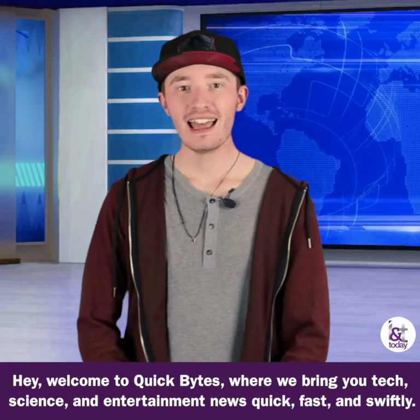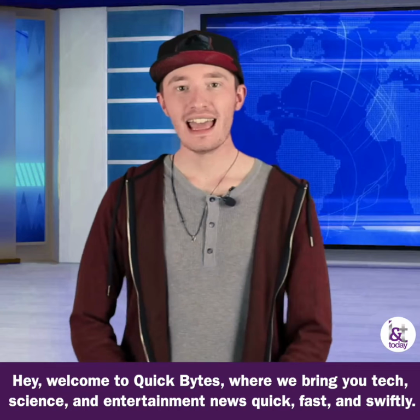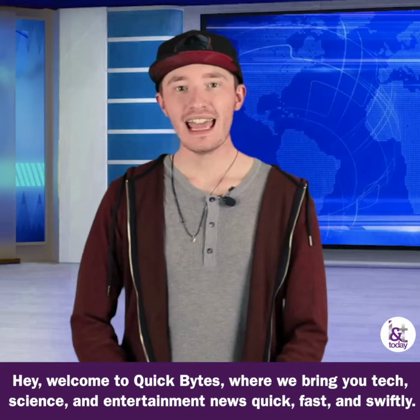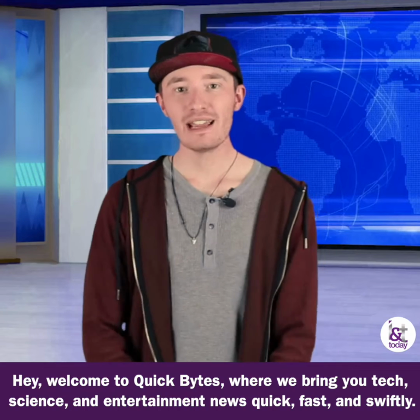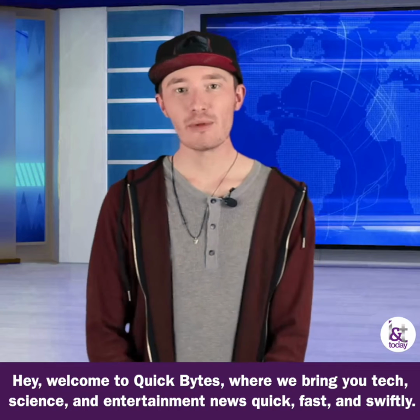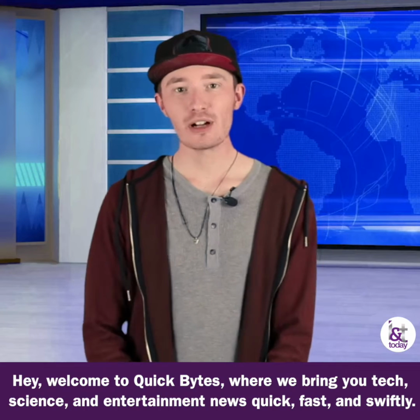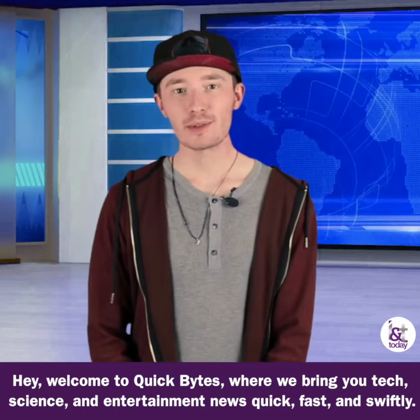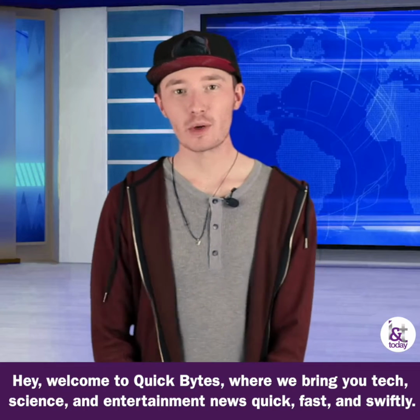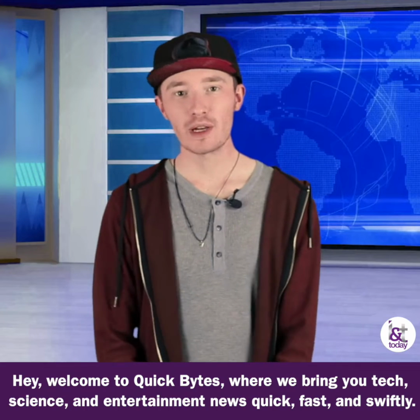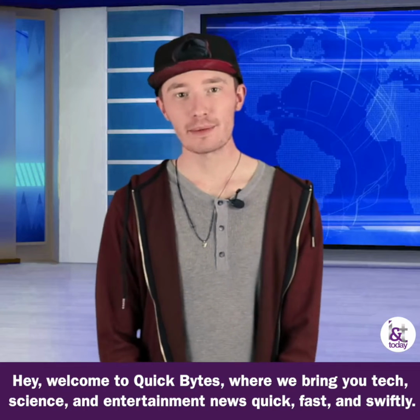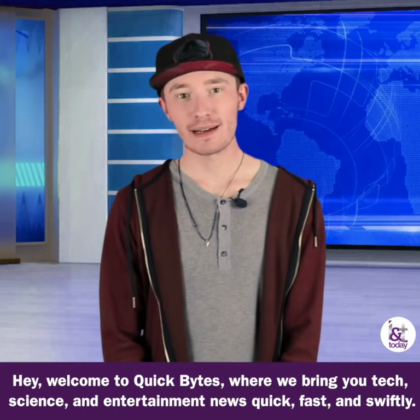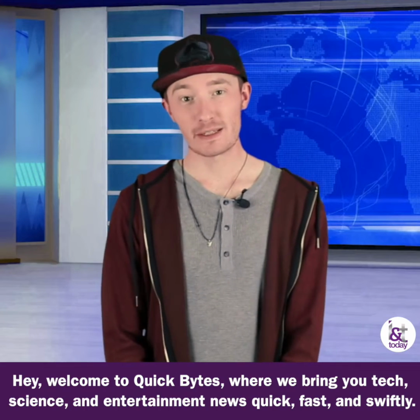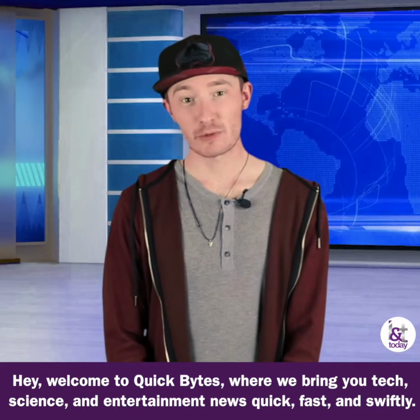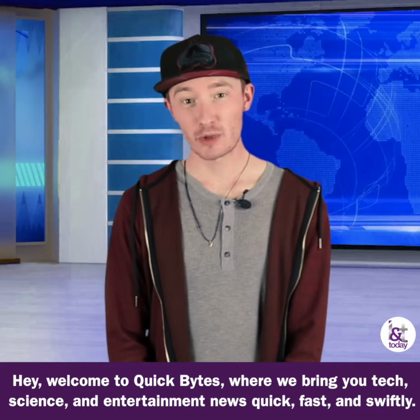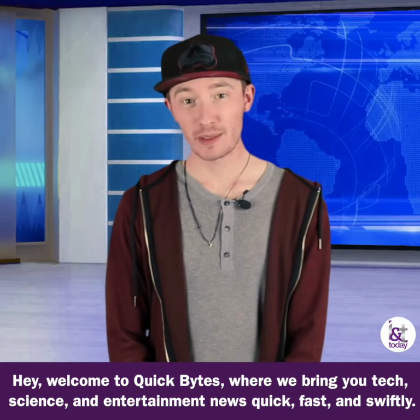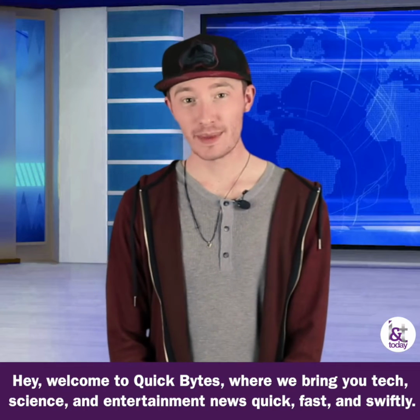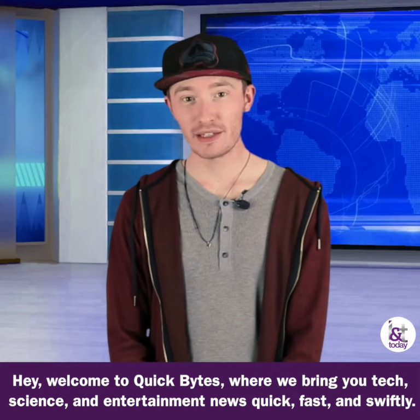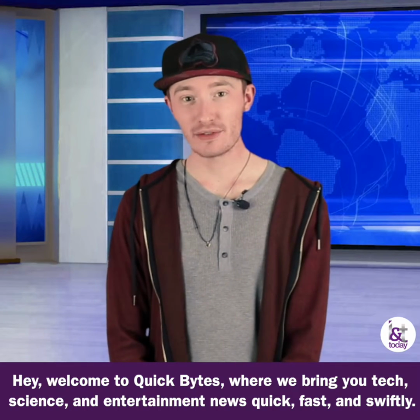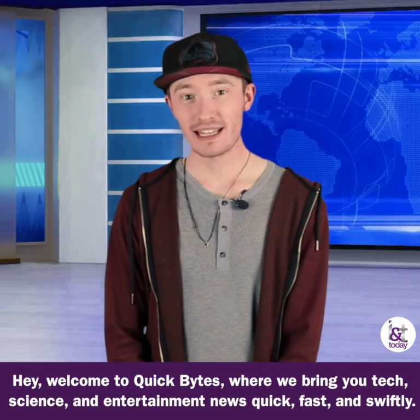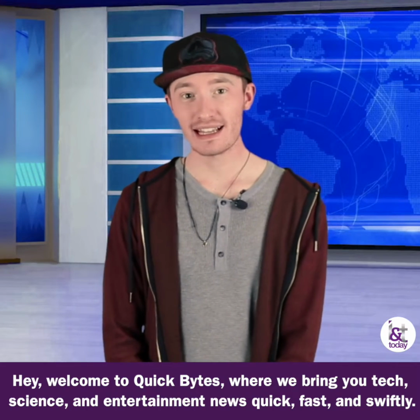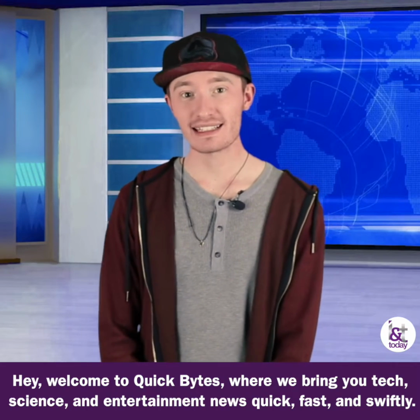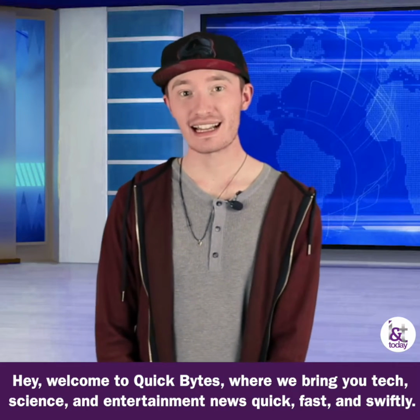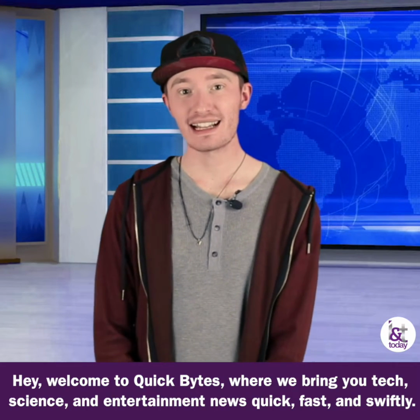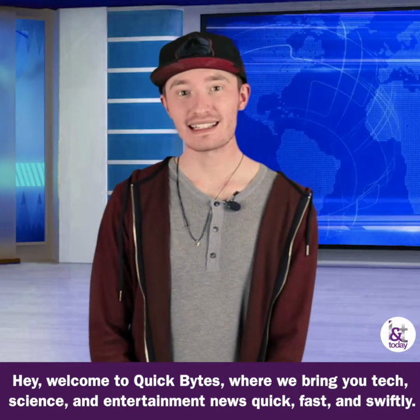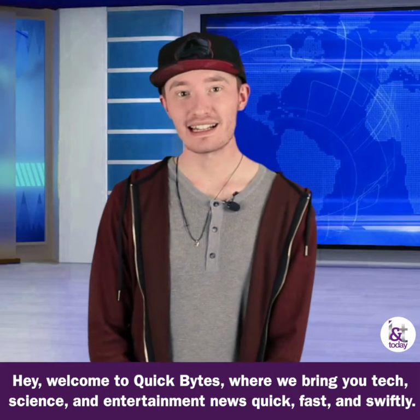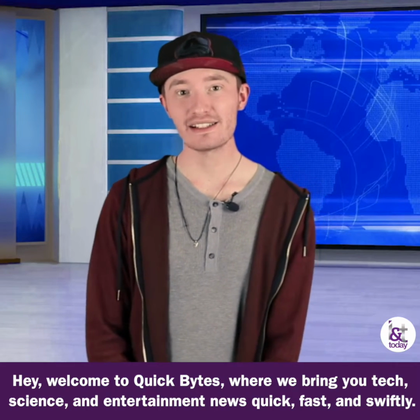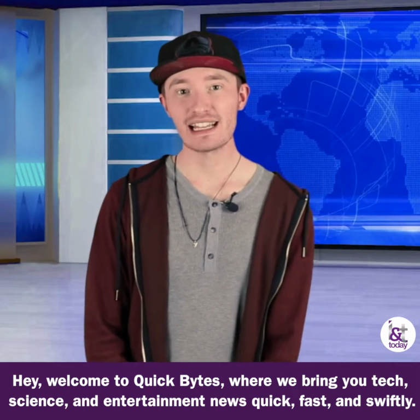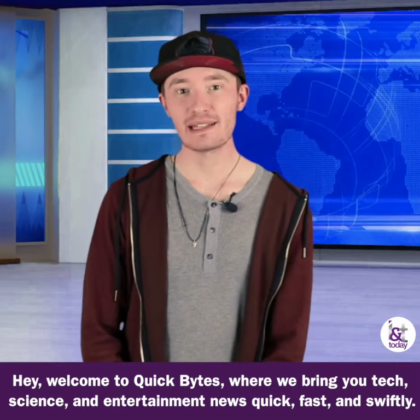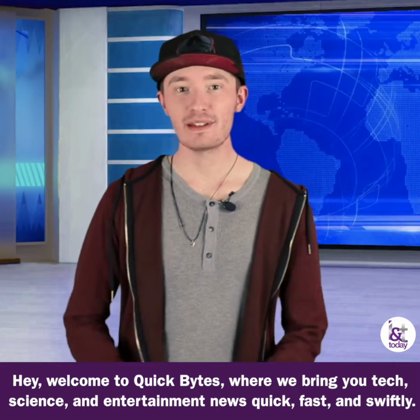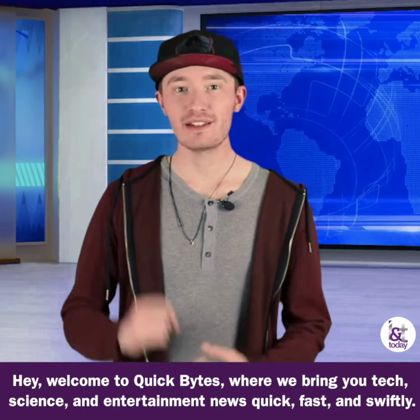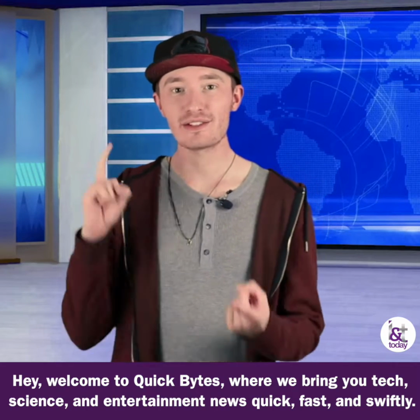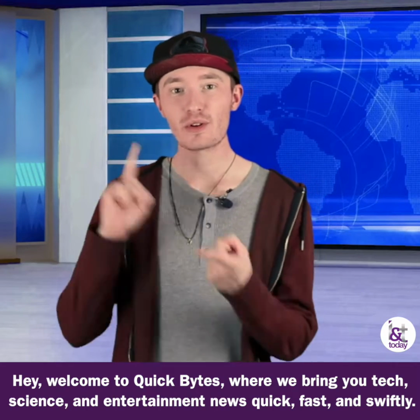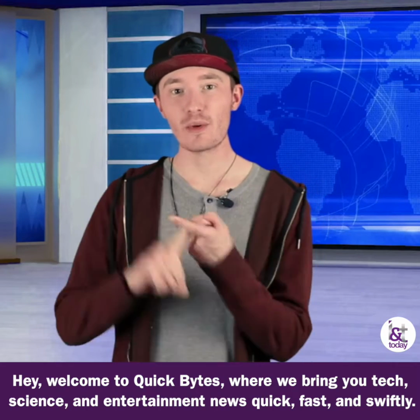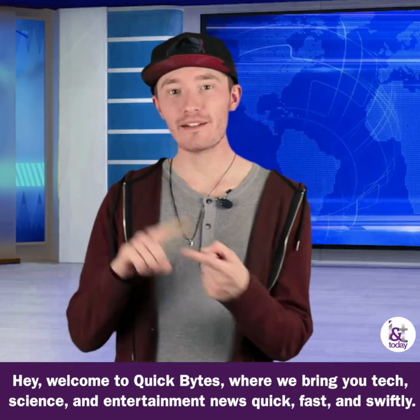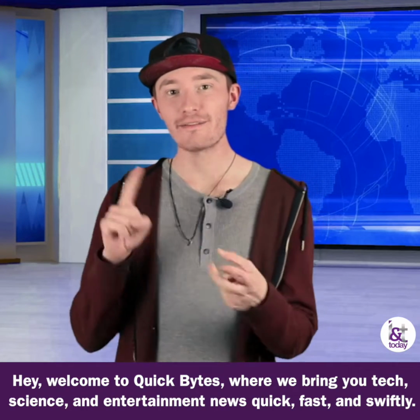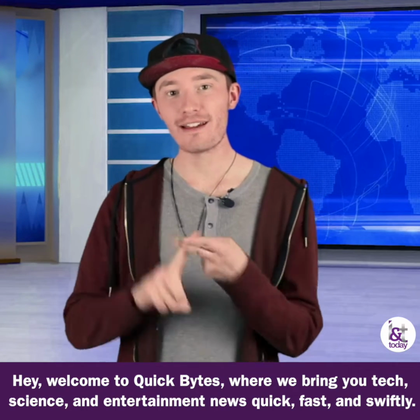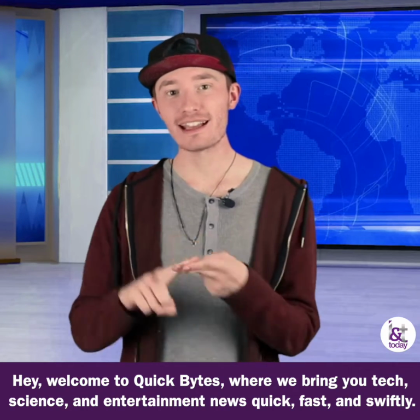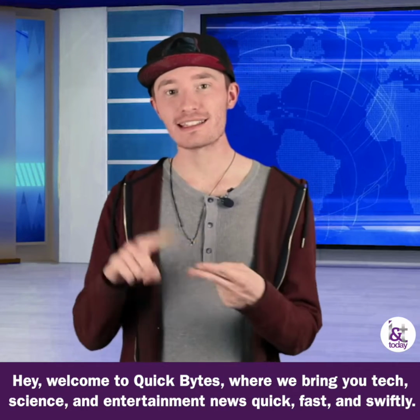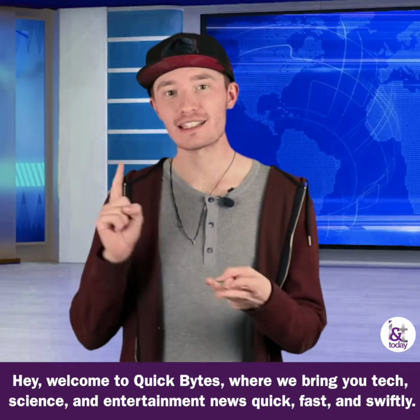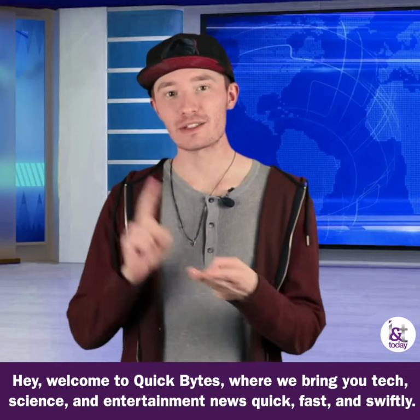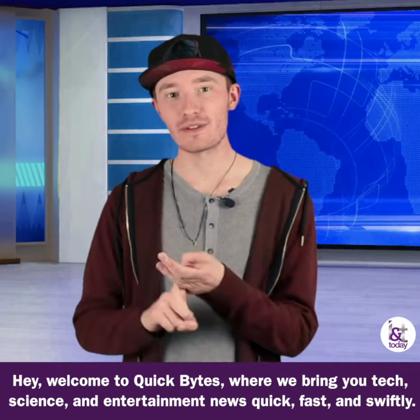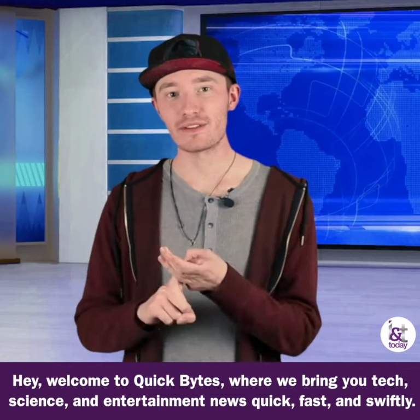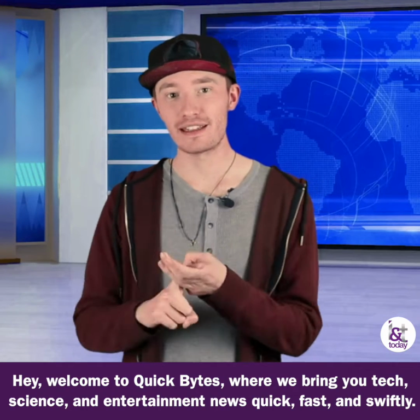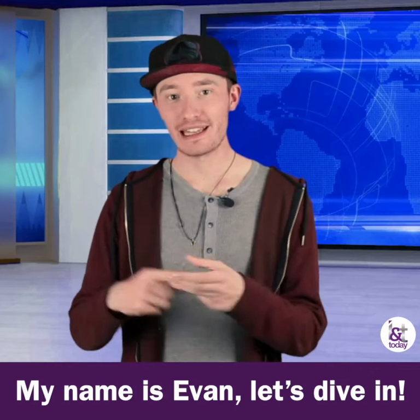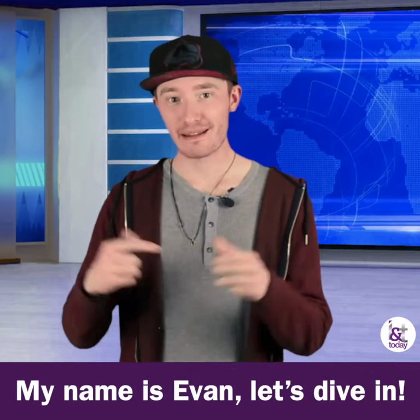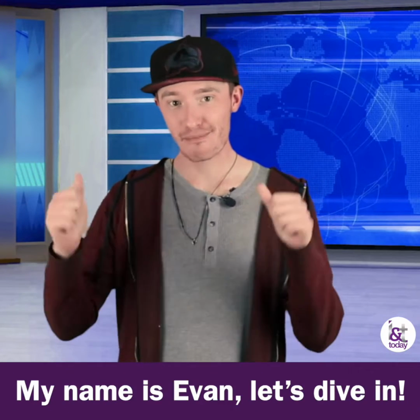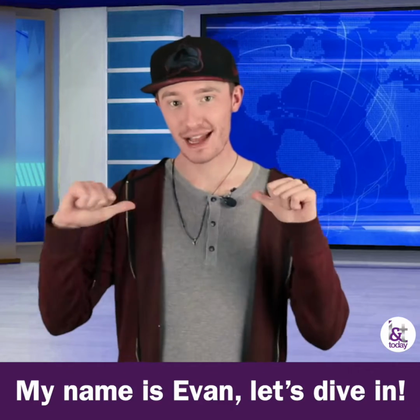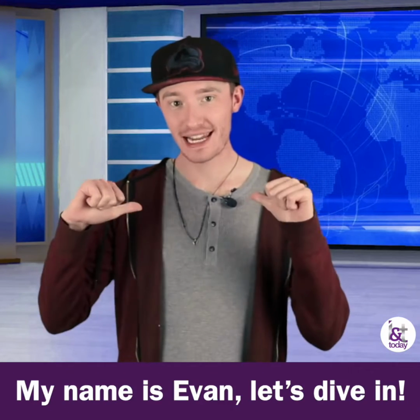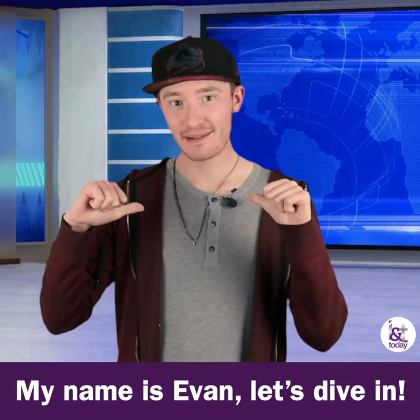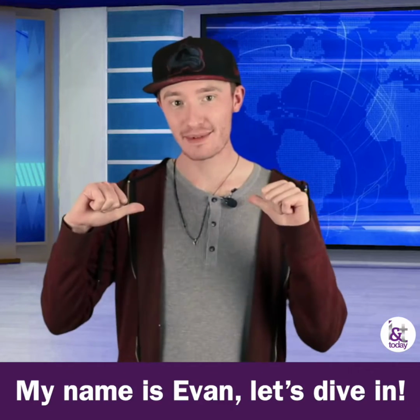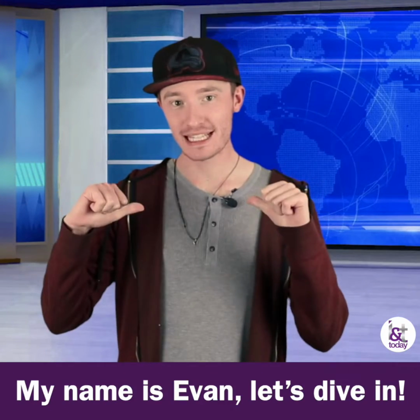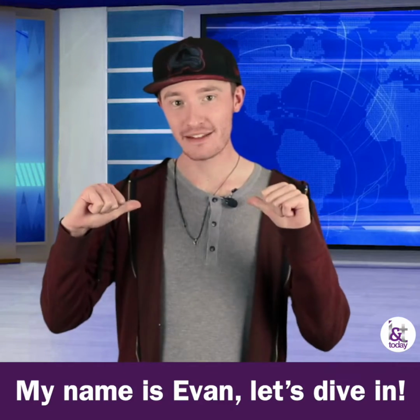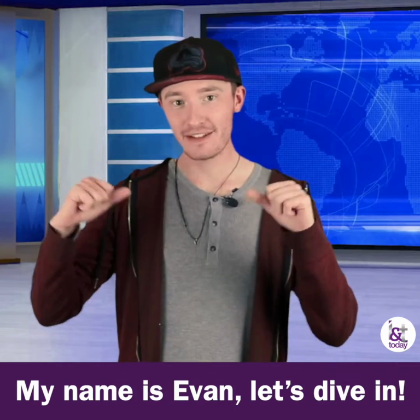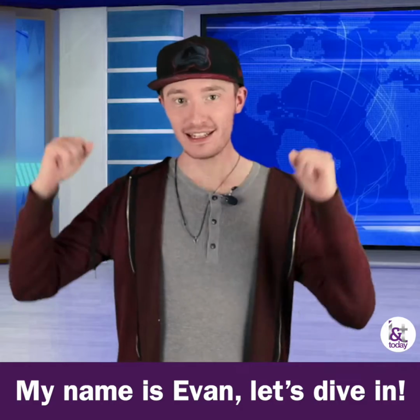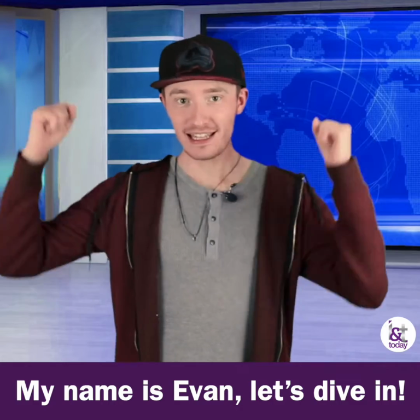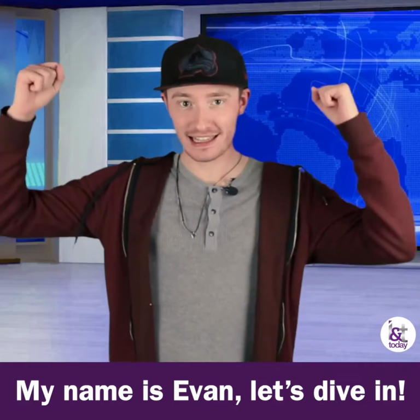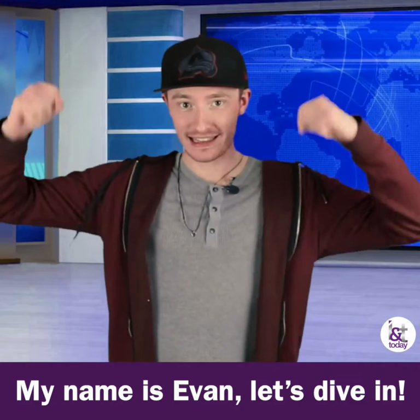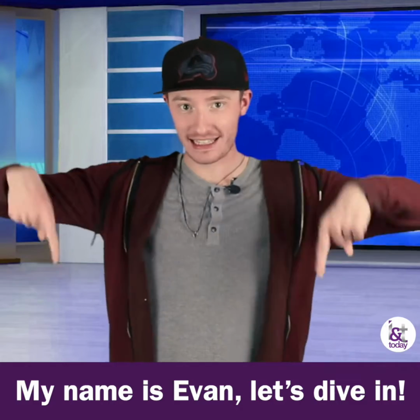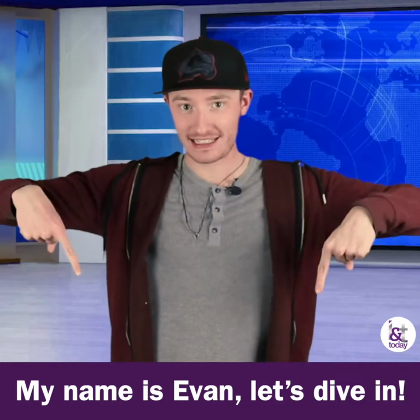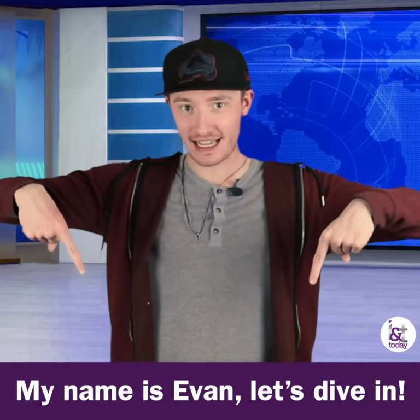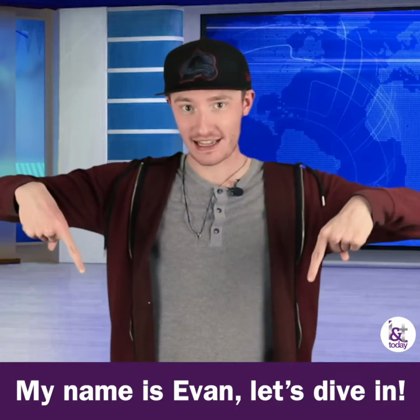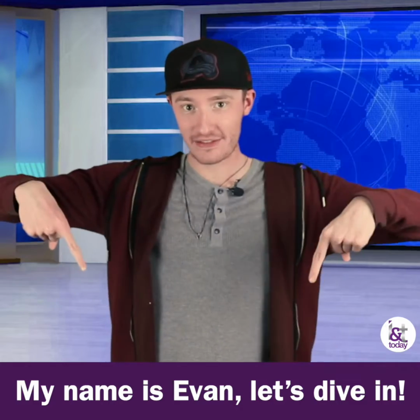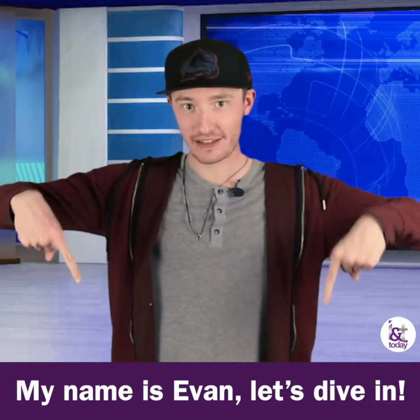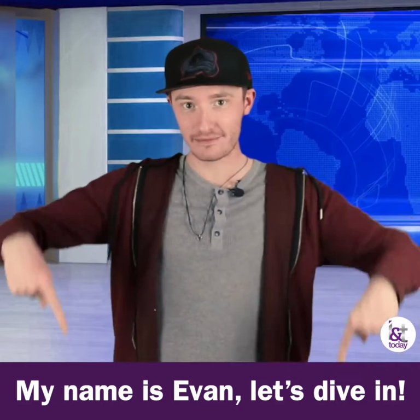Hey, welcome to Quick Bytes — we're bringing you tech, science, and entertainment news quick, fast, and swiftly. My name is Evan, let's dive in.